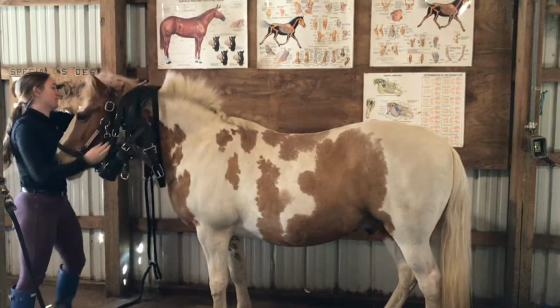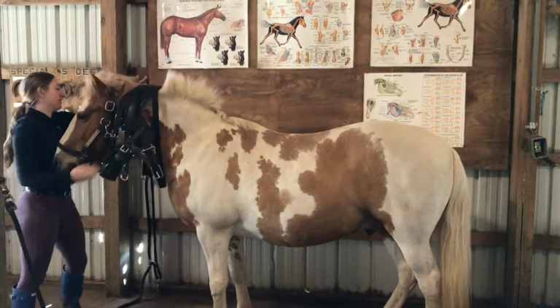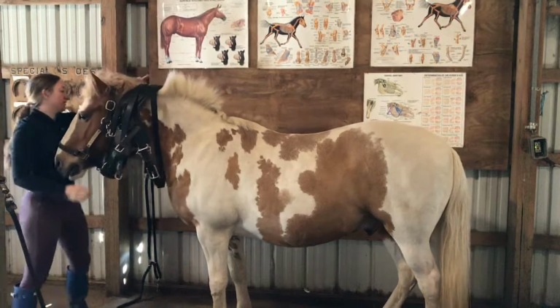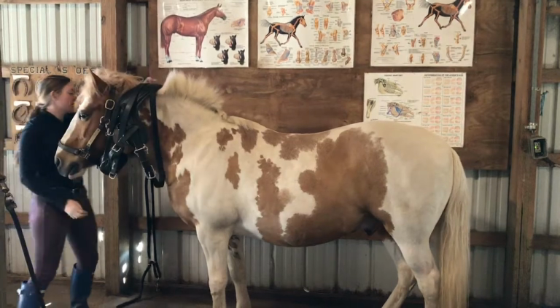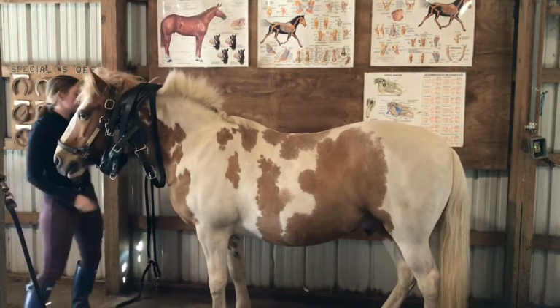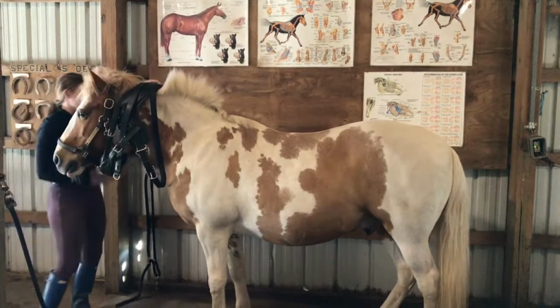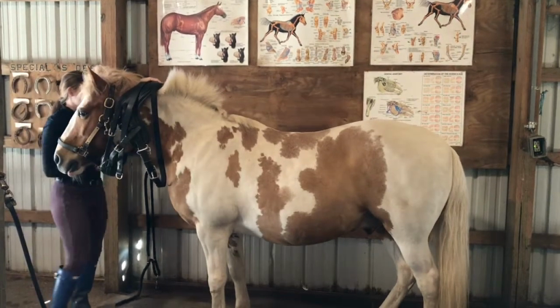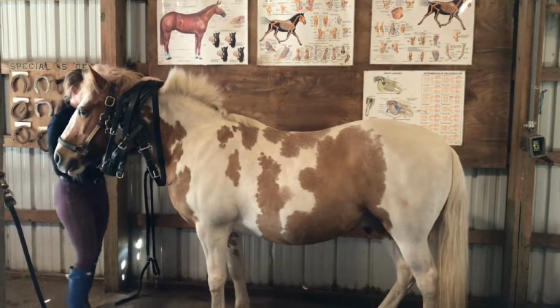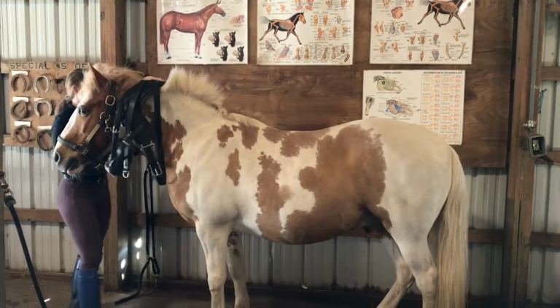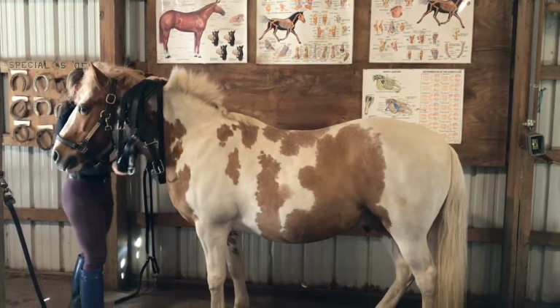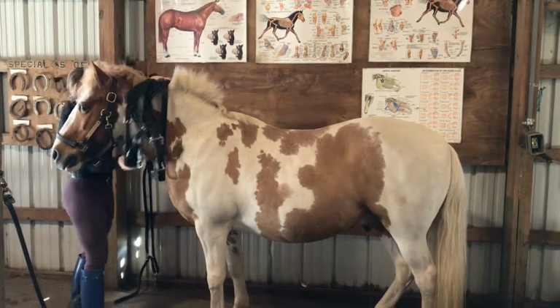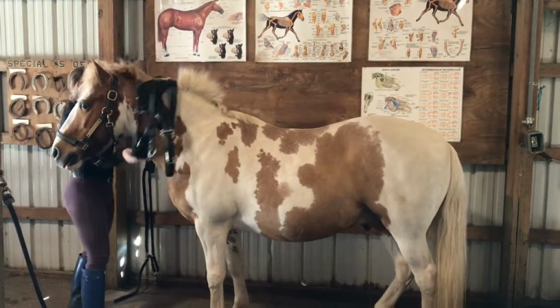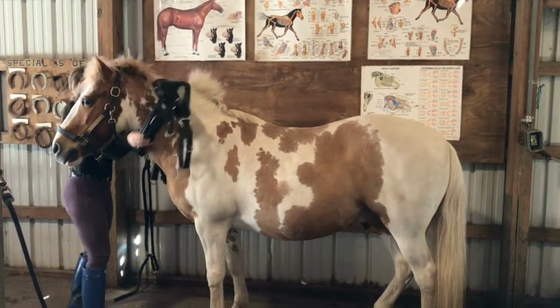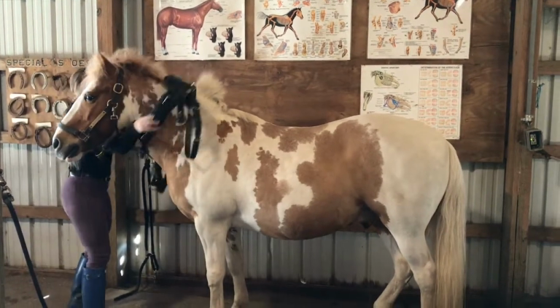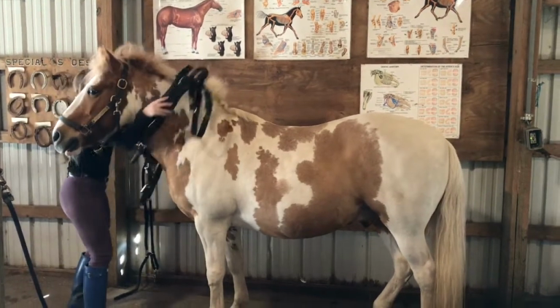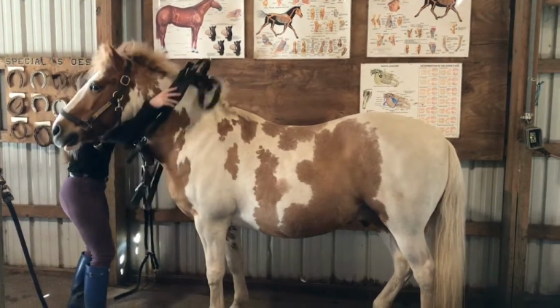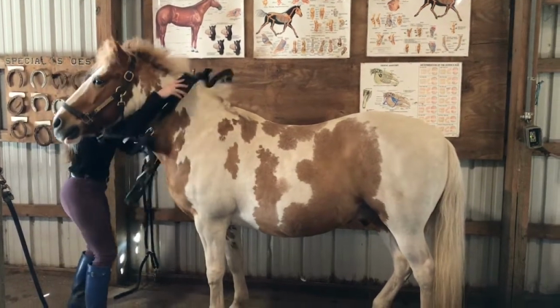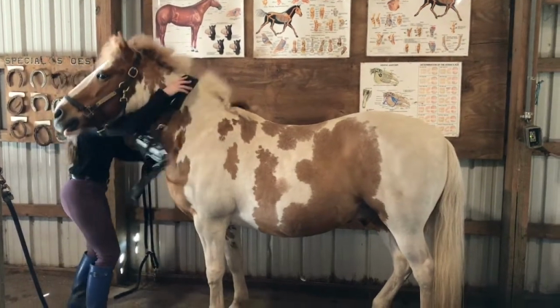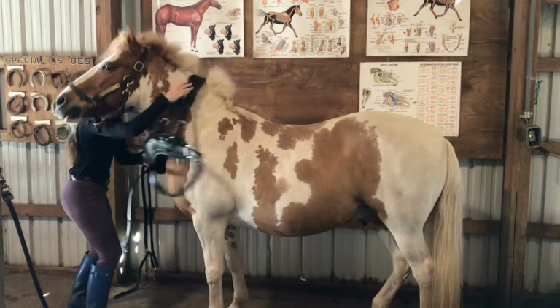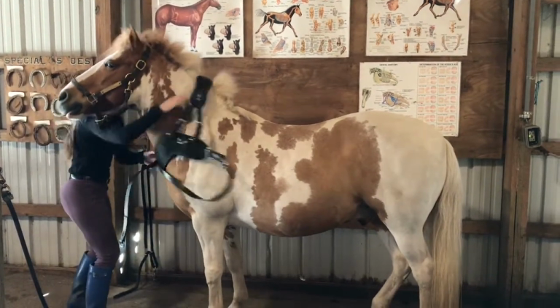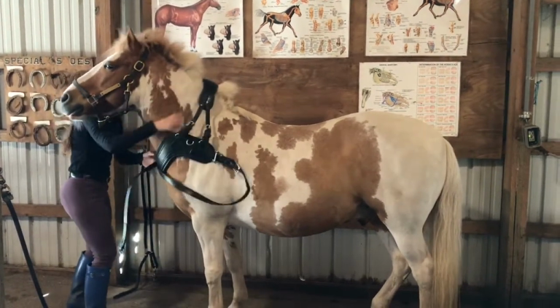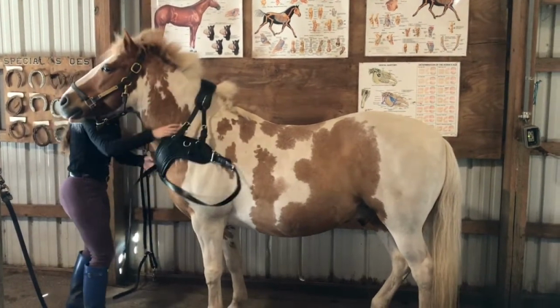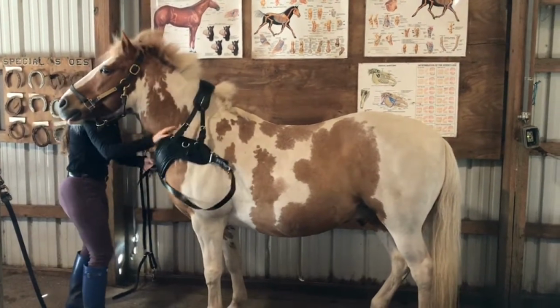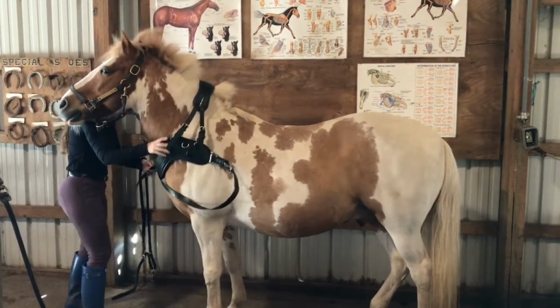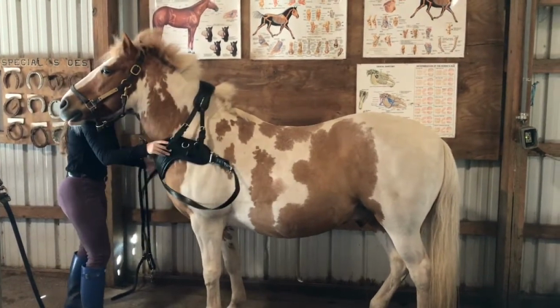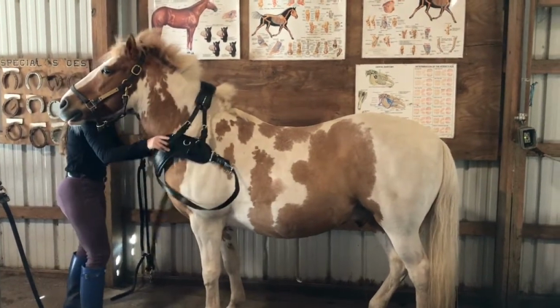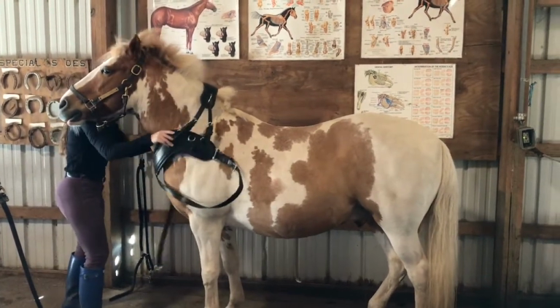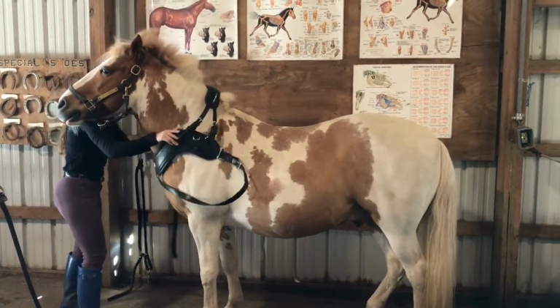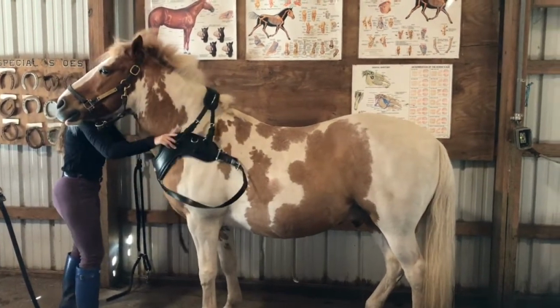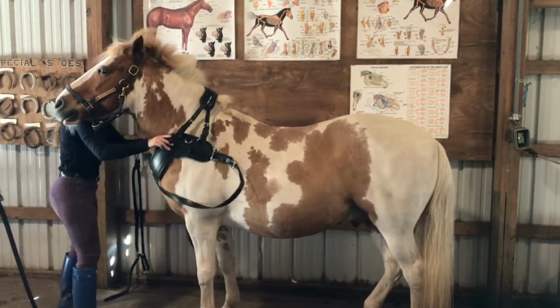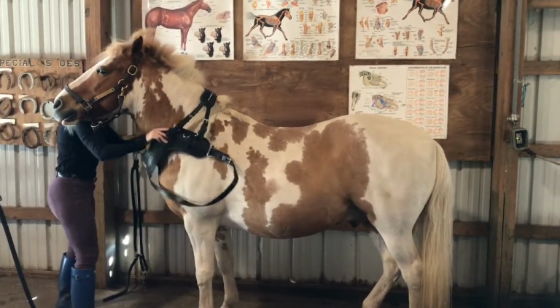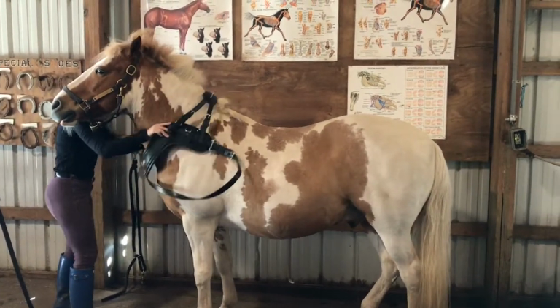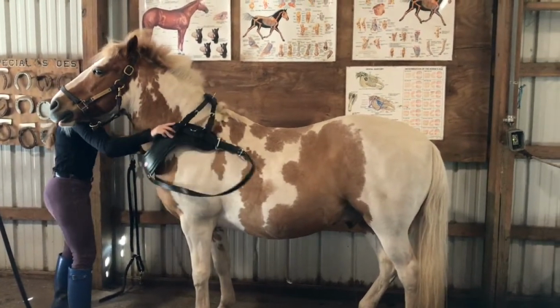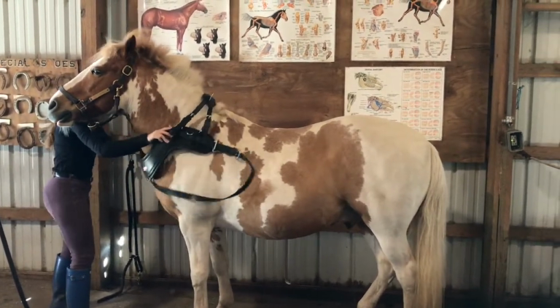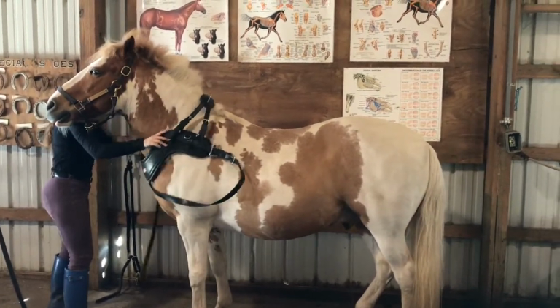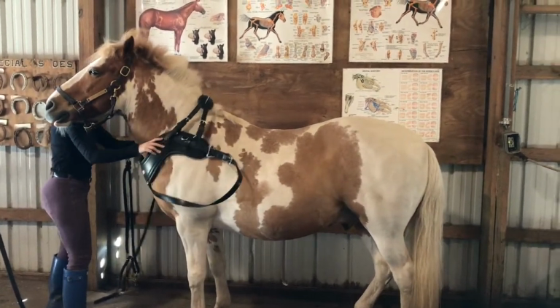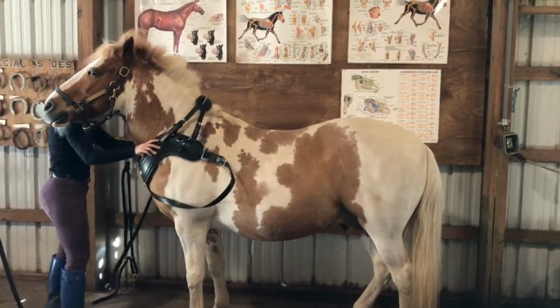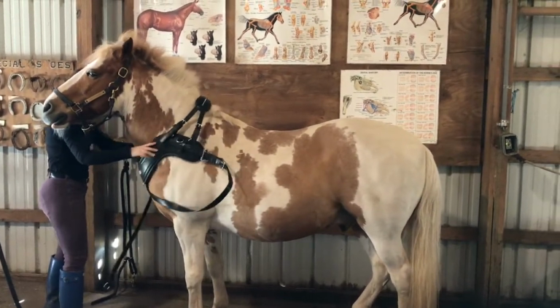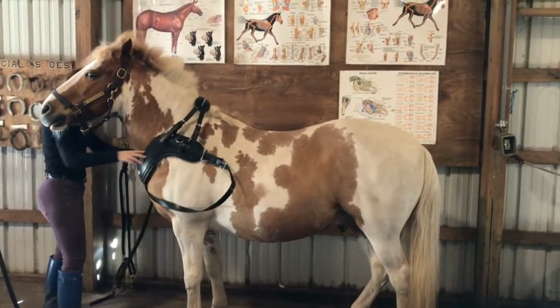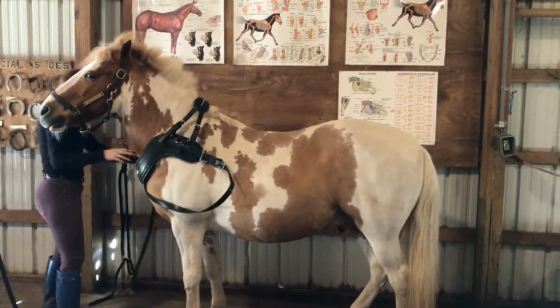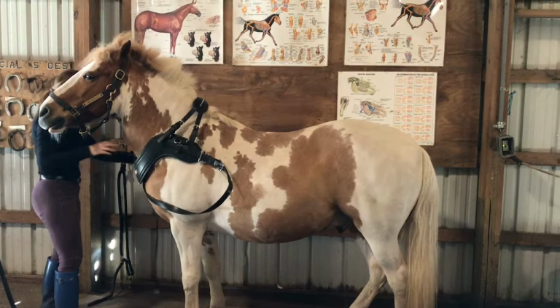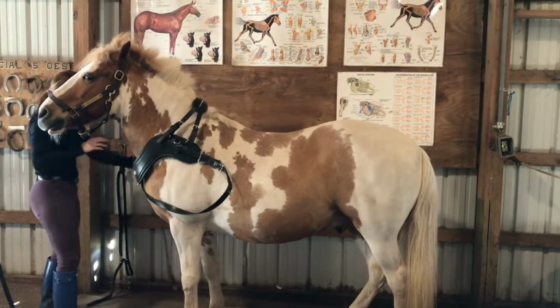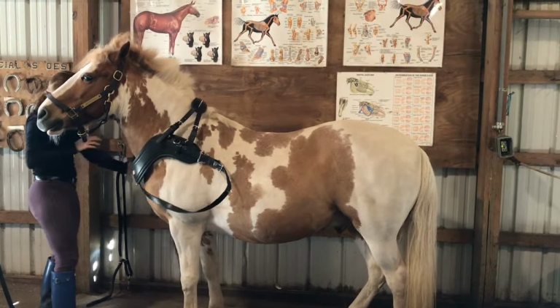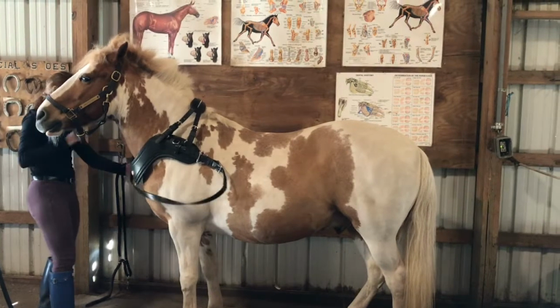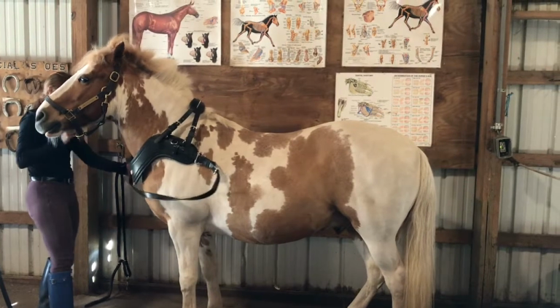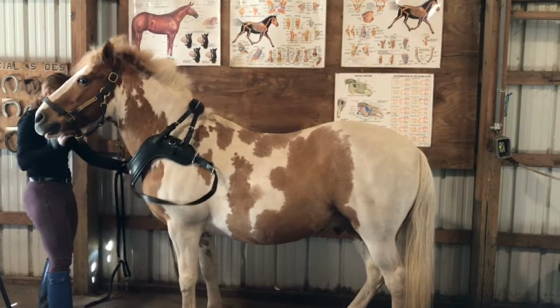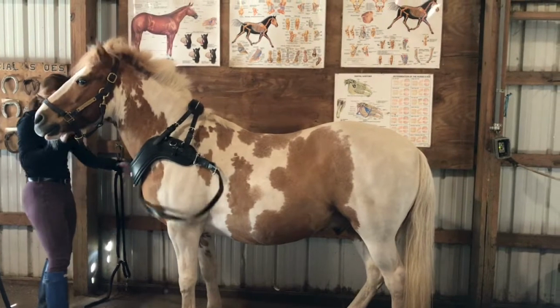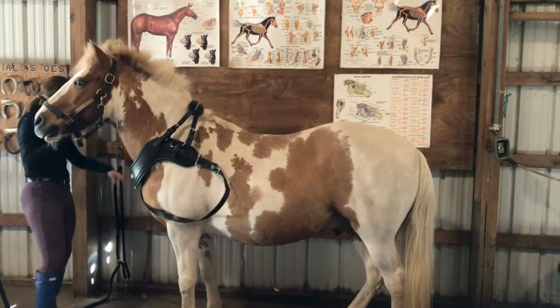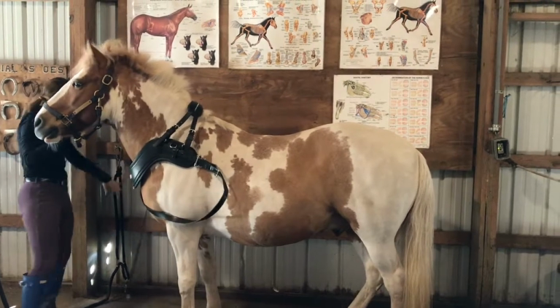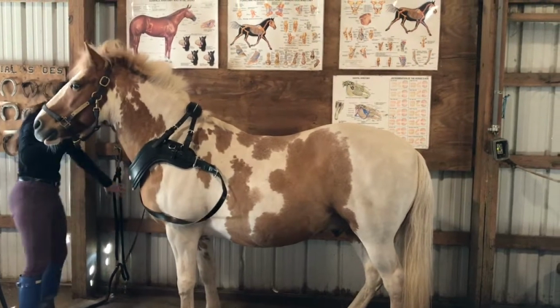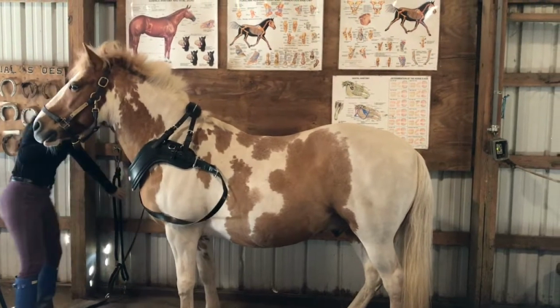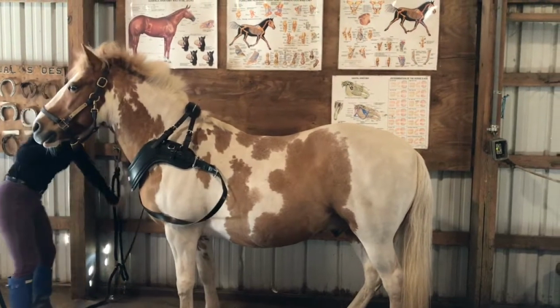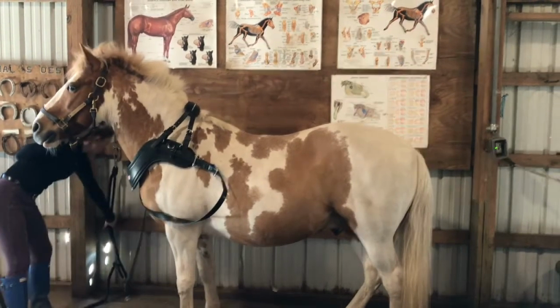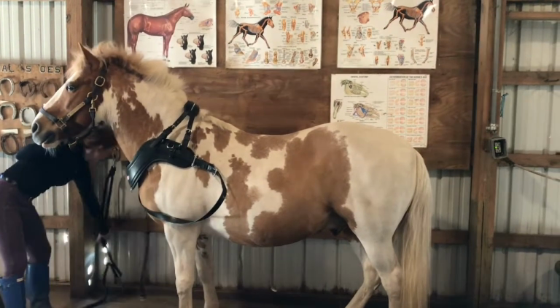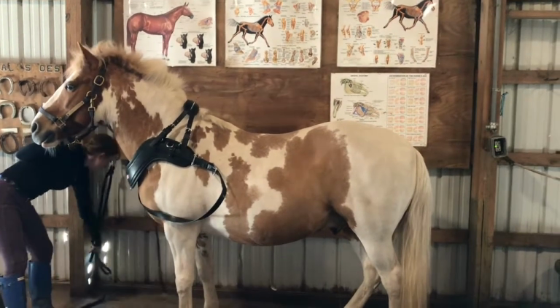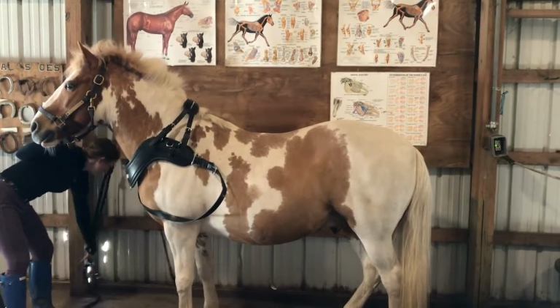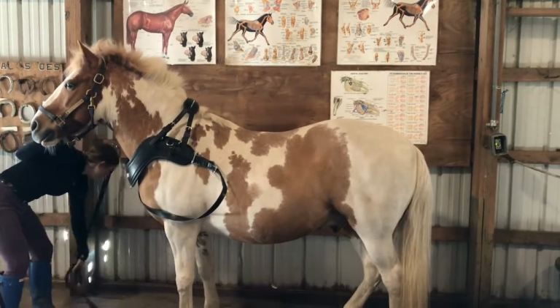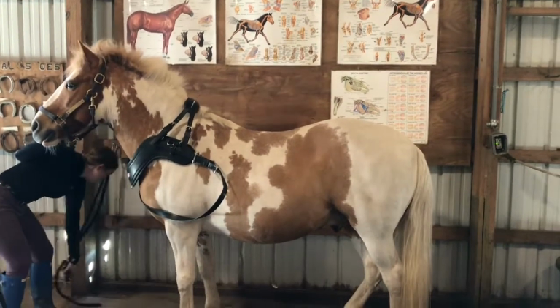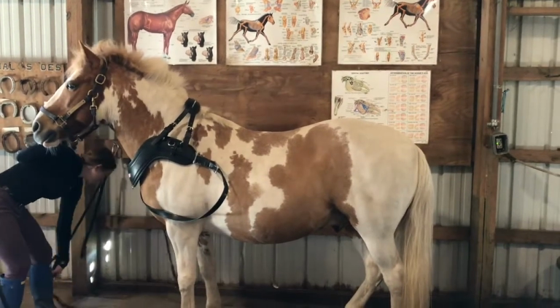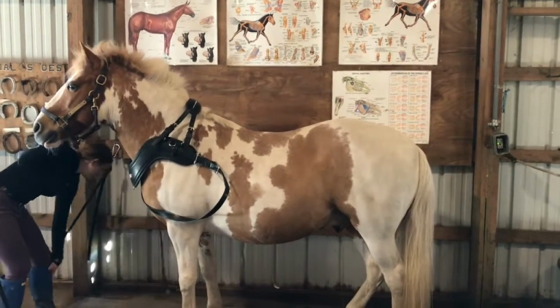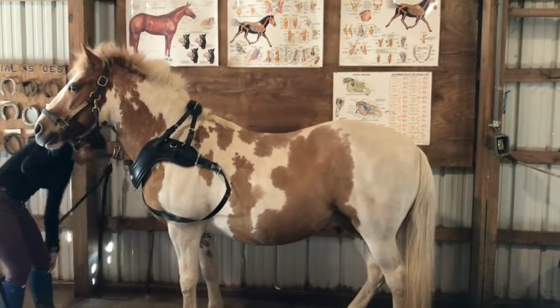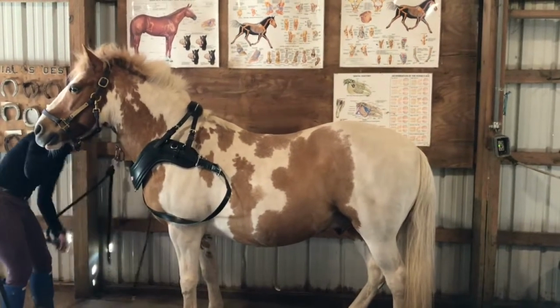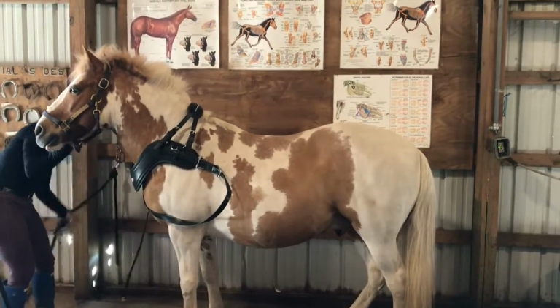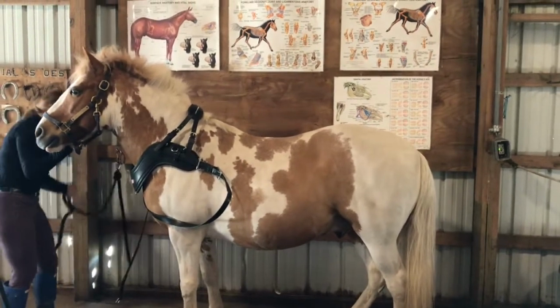So for harnessing a horse, what you're going to do first is take your collar, turn it upside down, and then place it over the horse's head as shown.